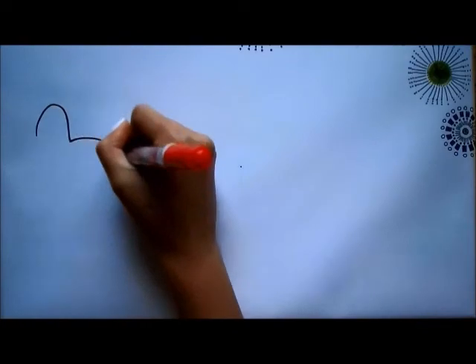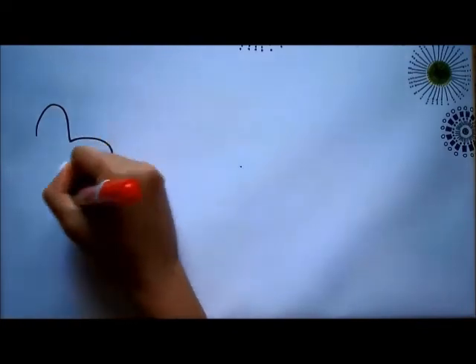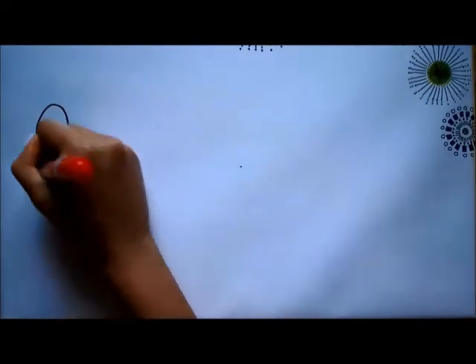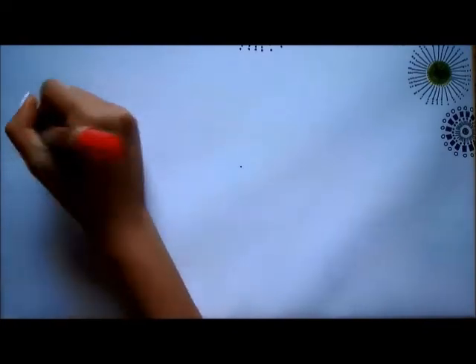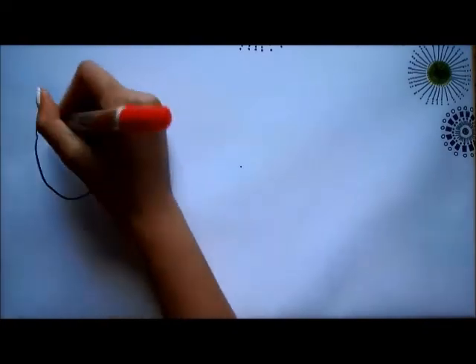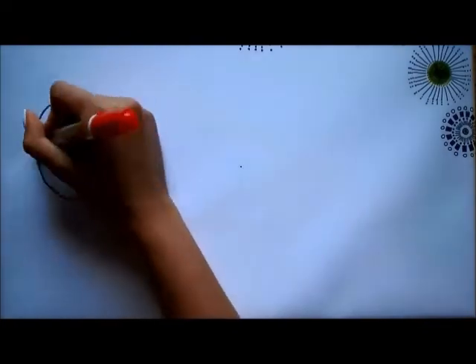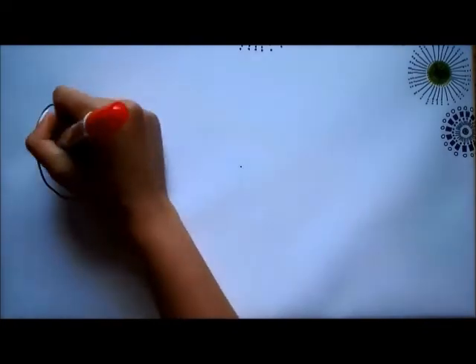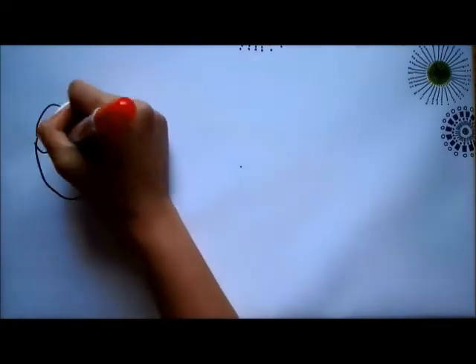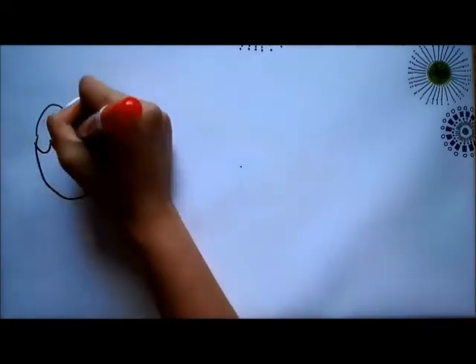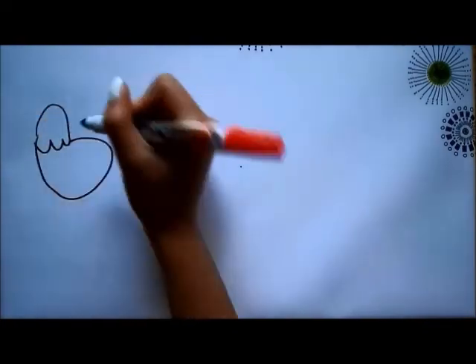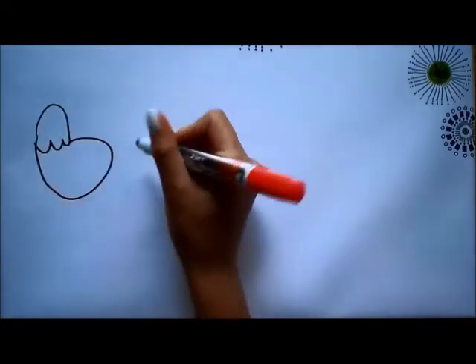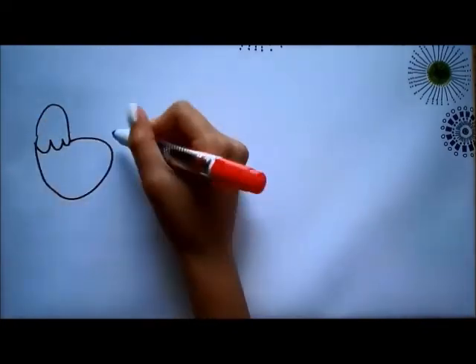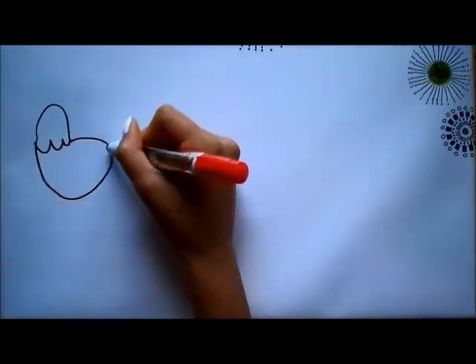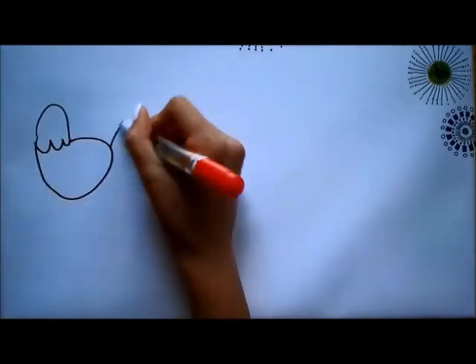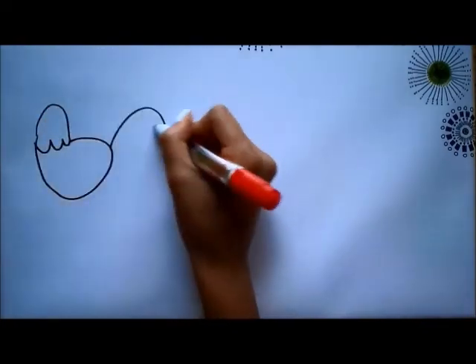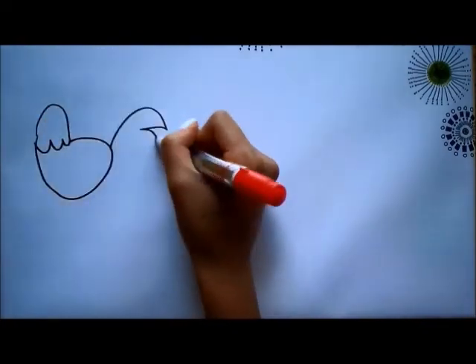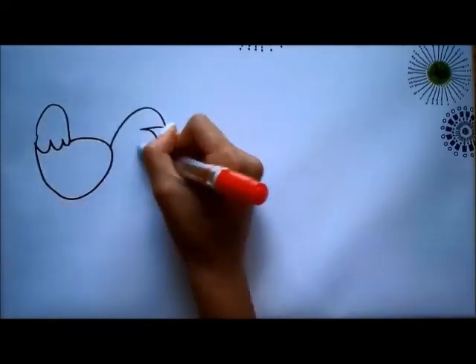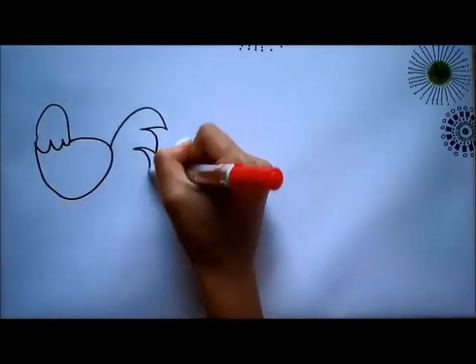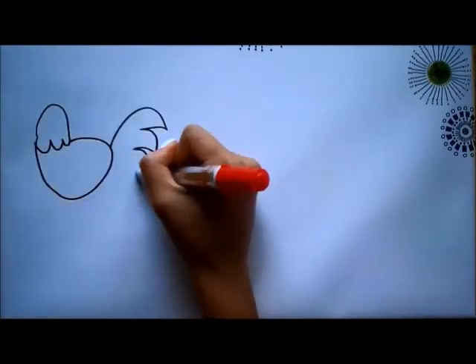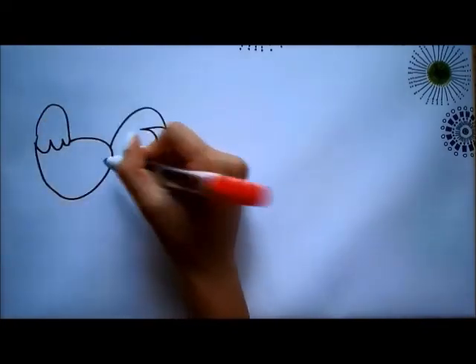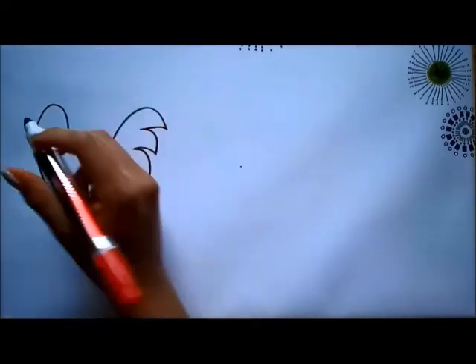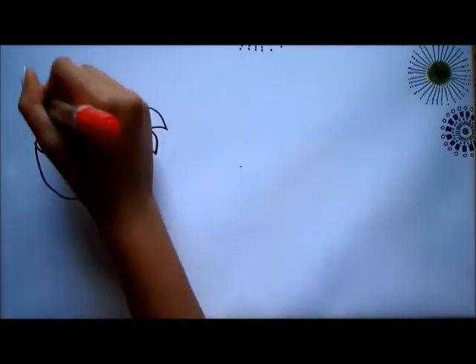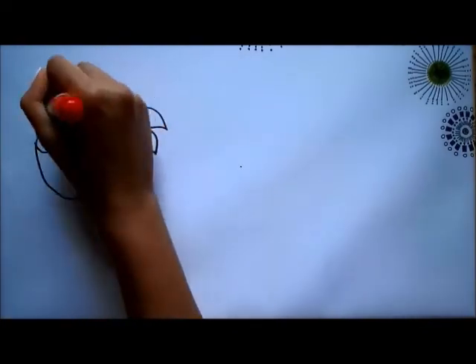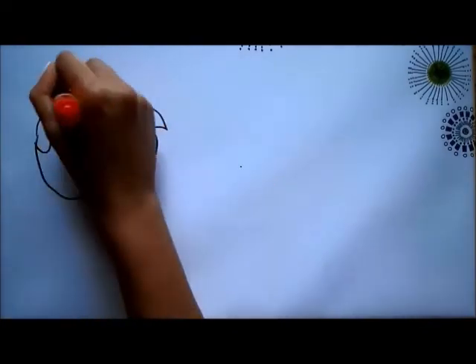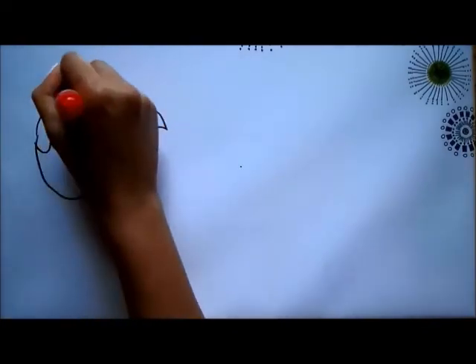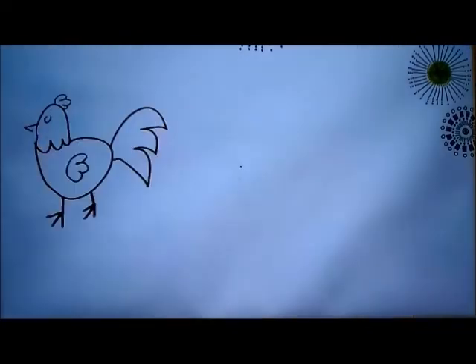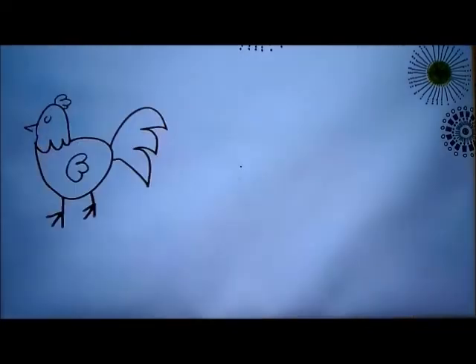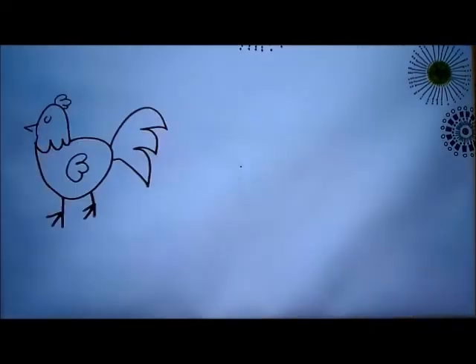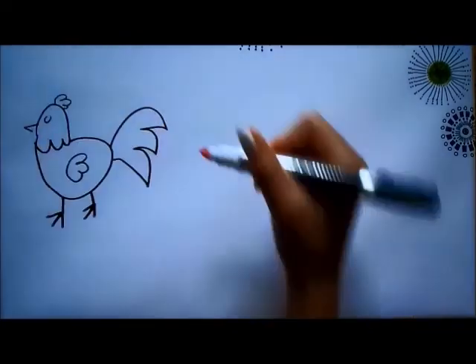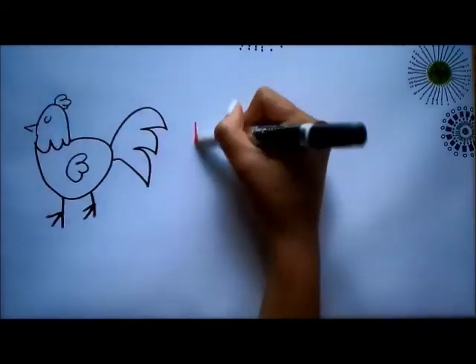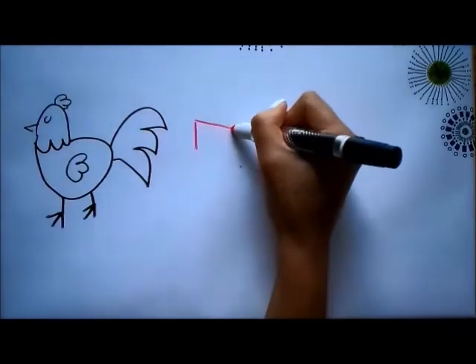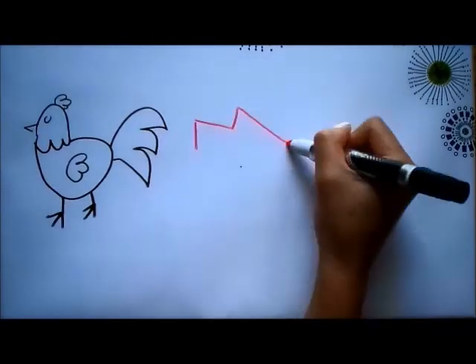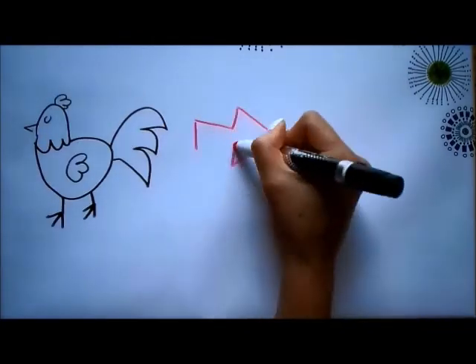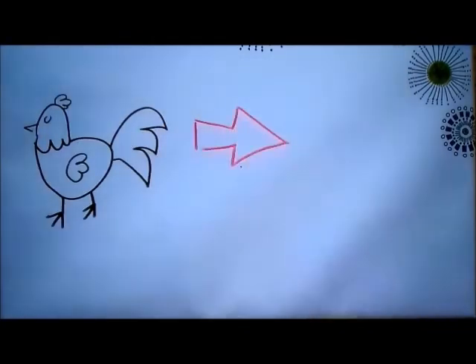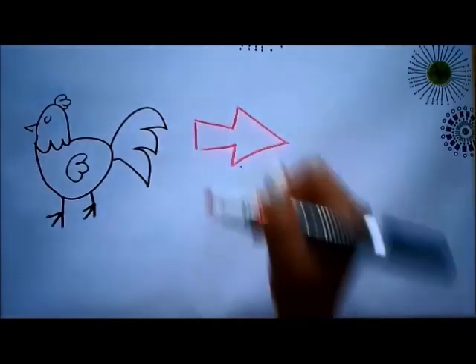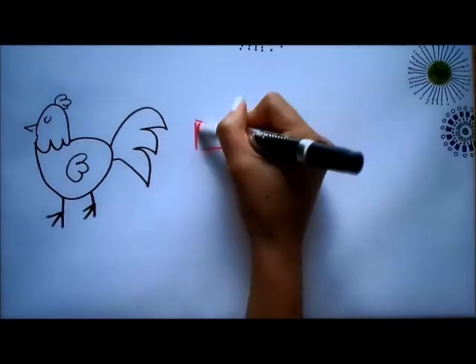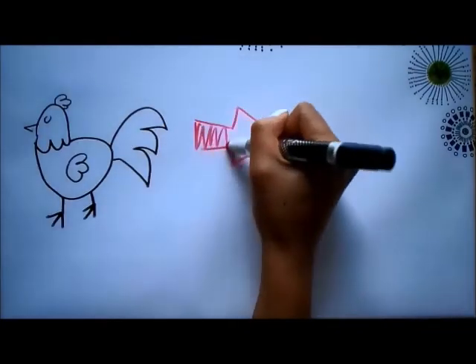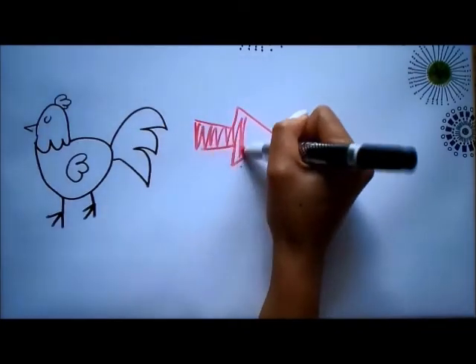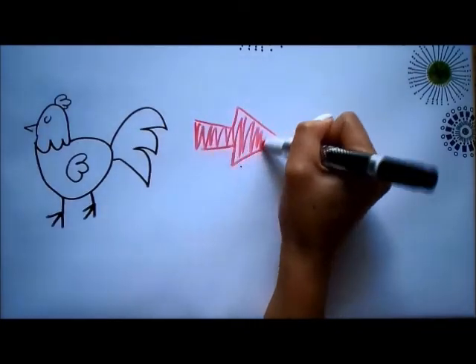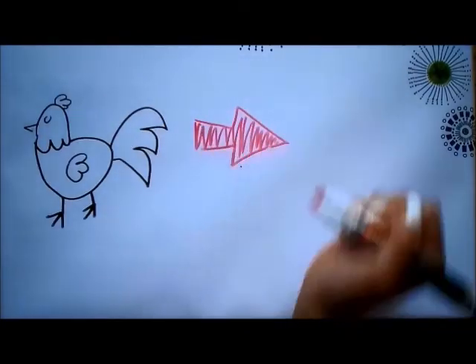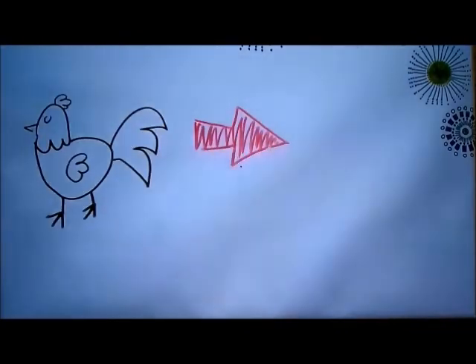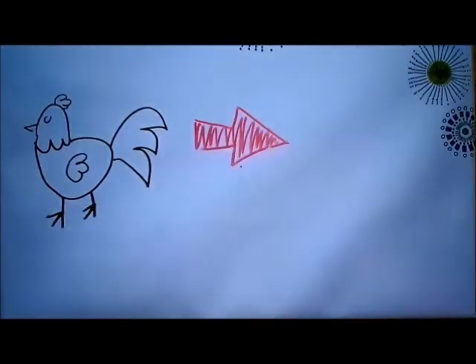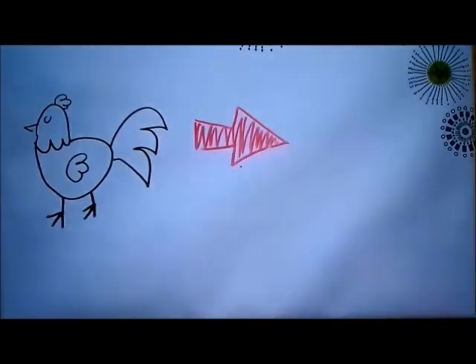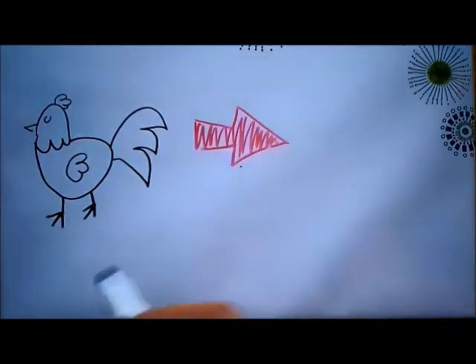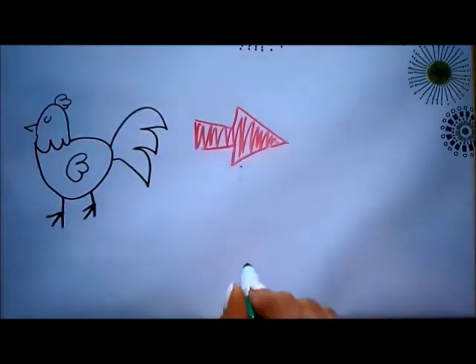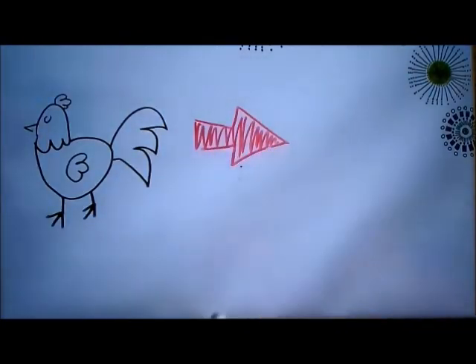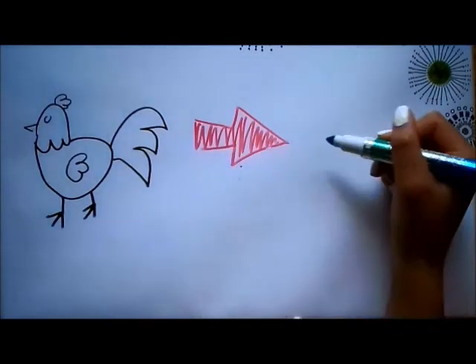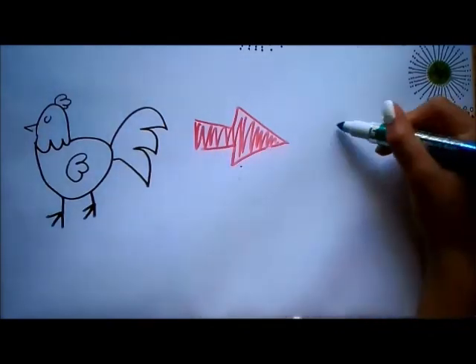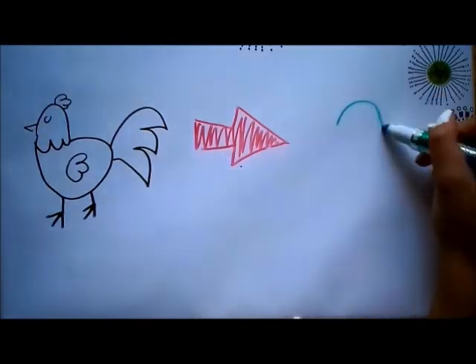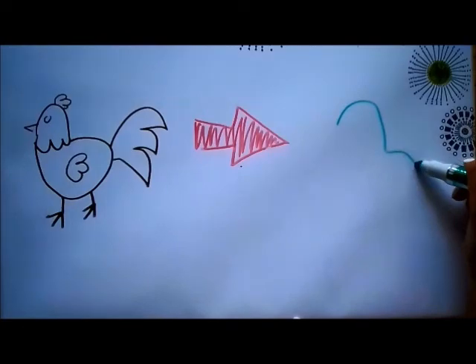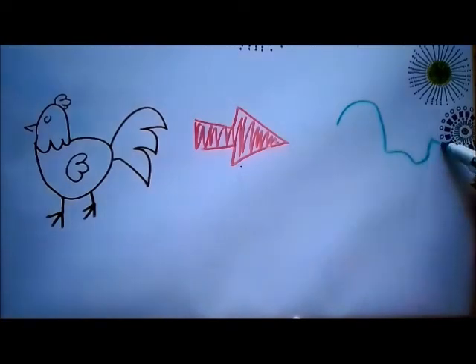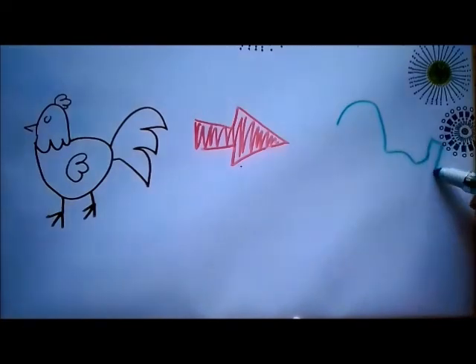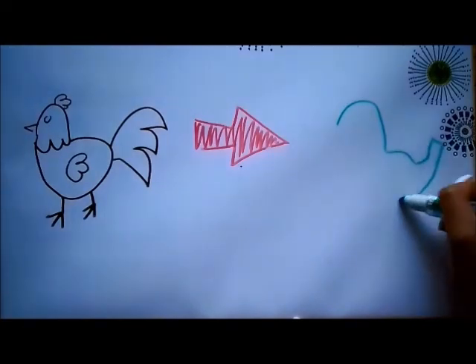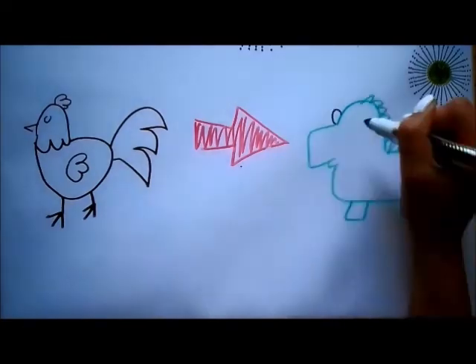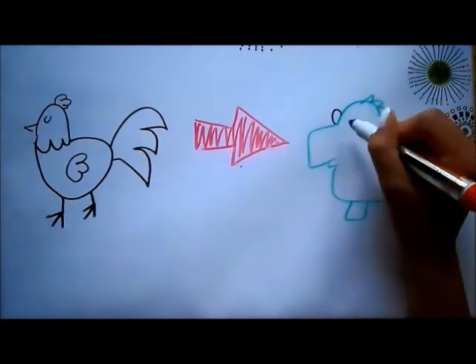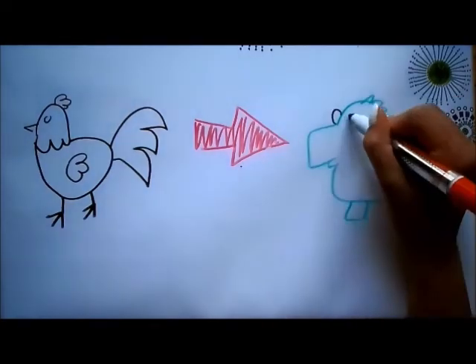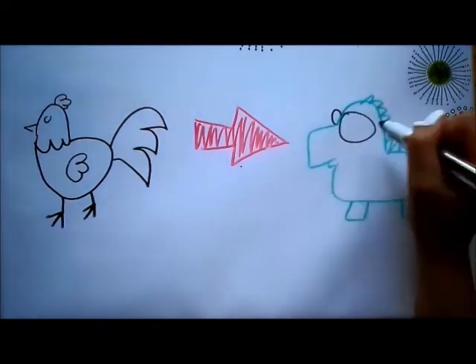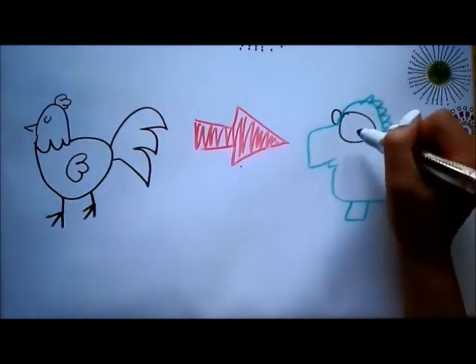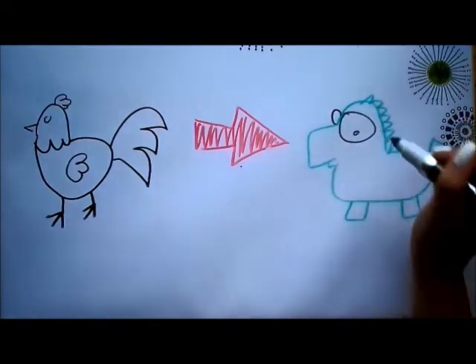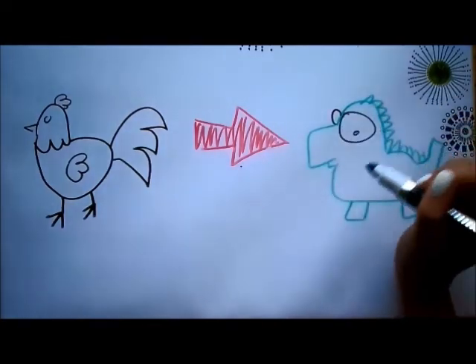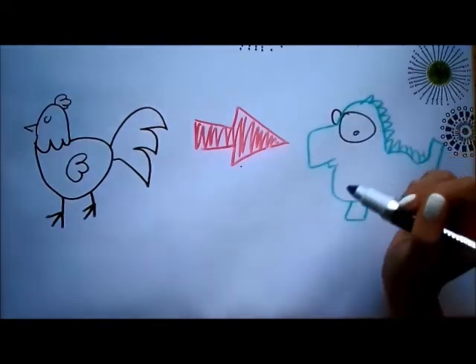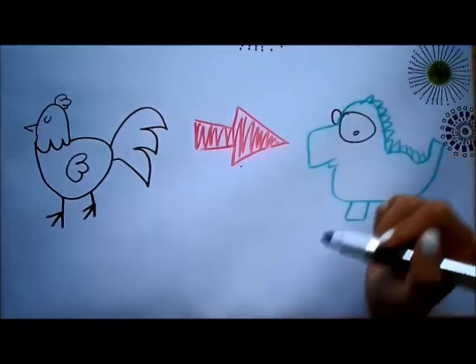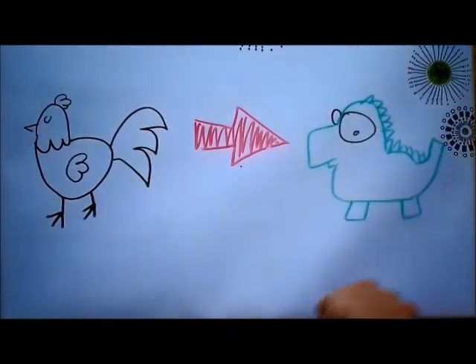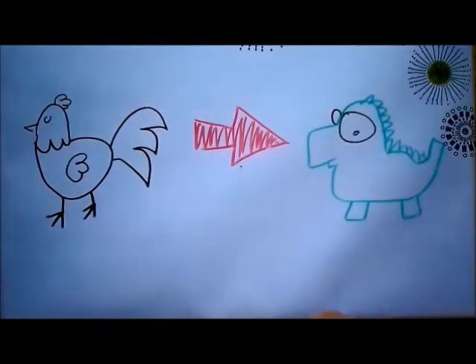Scientists have been able to modify chickens to look more and more like dinosaurs. They do this using genetic engineering.